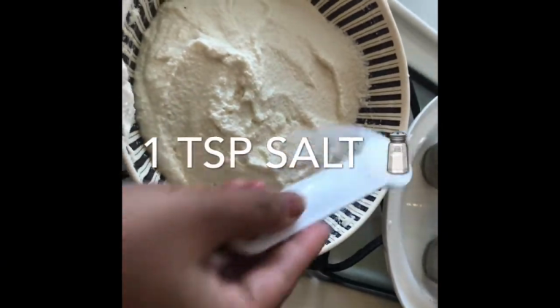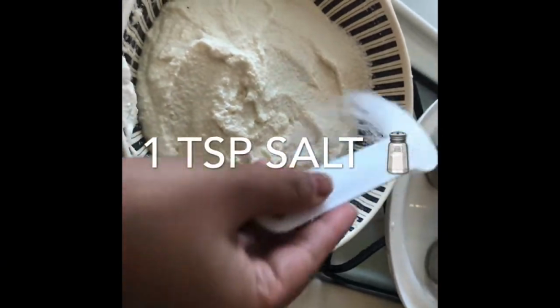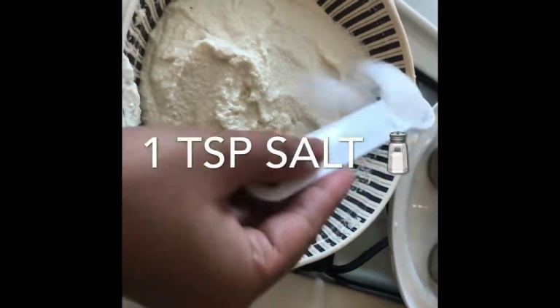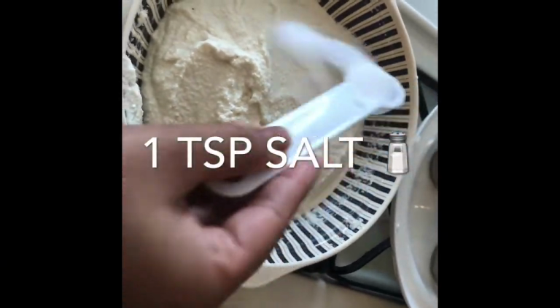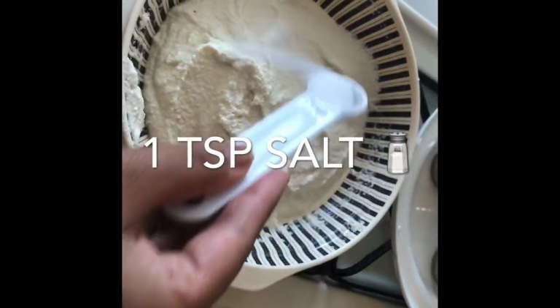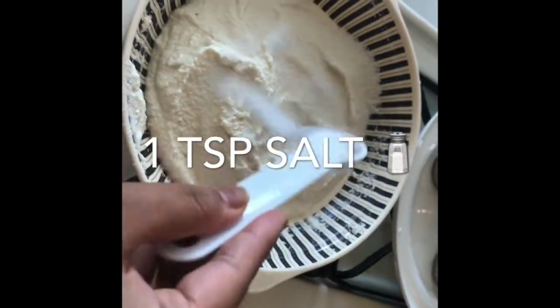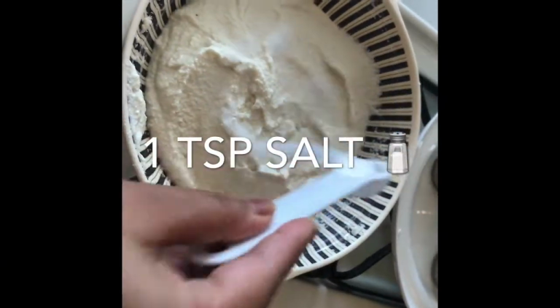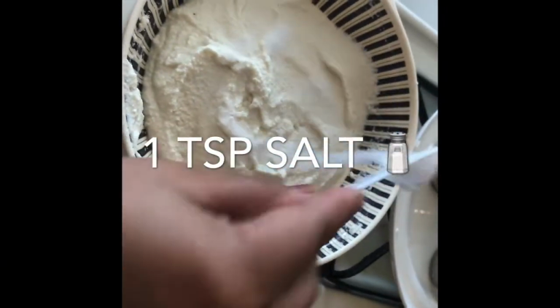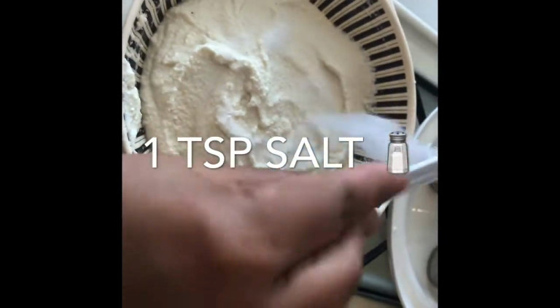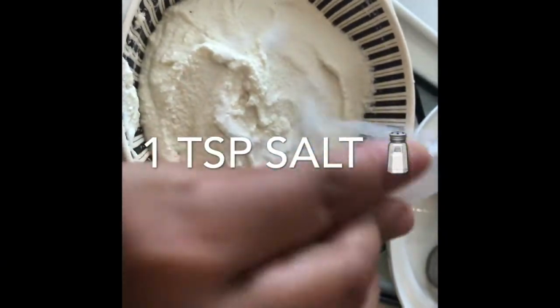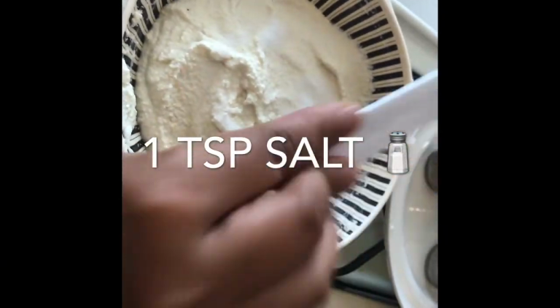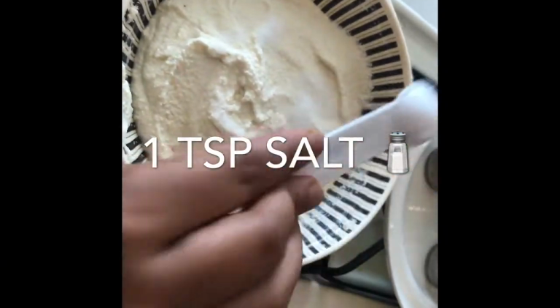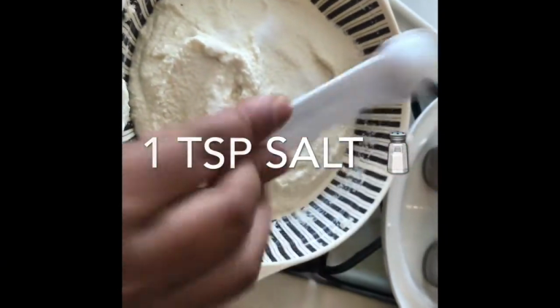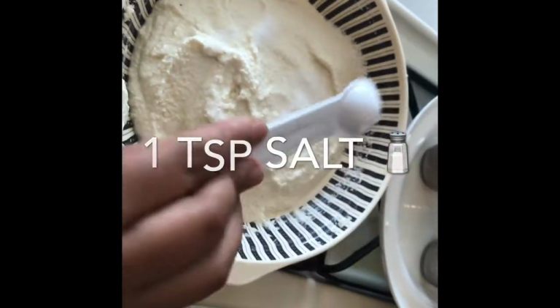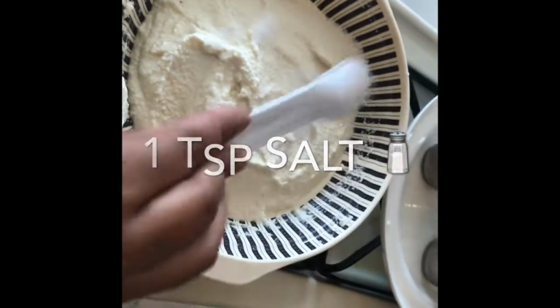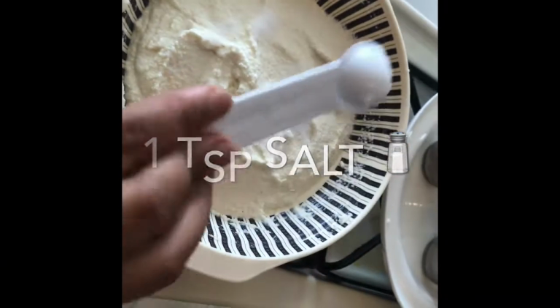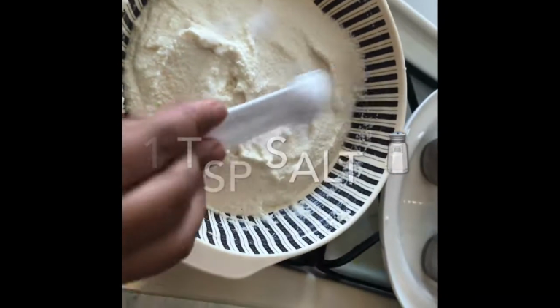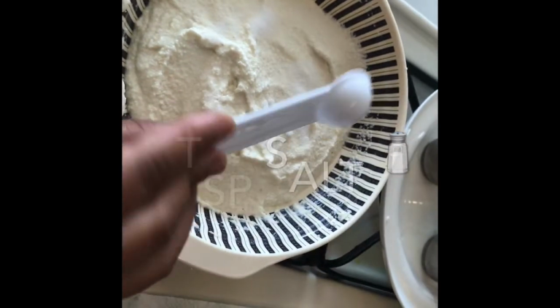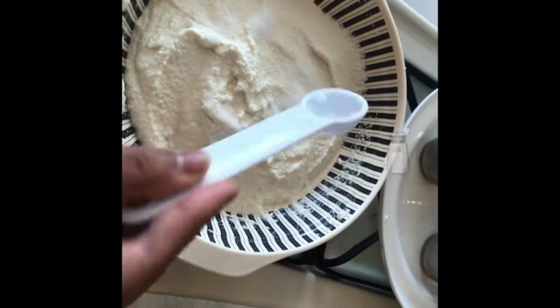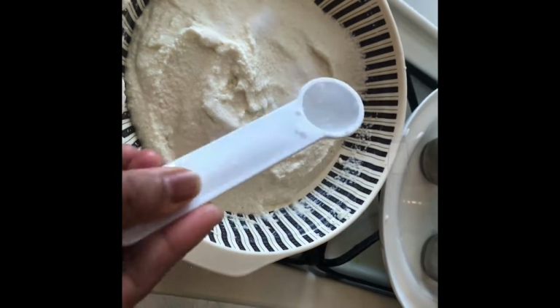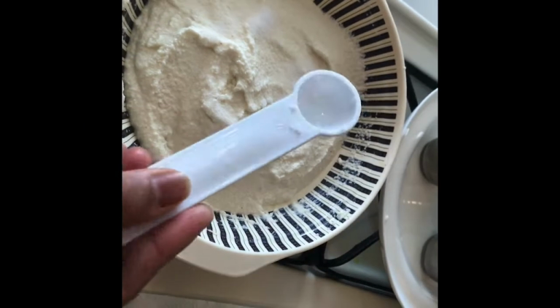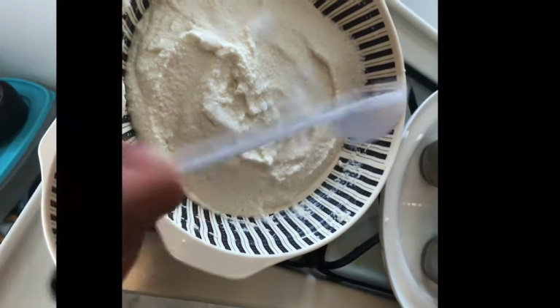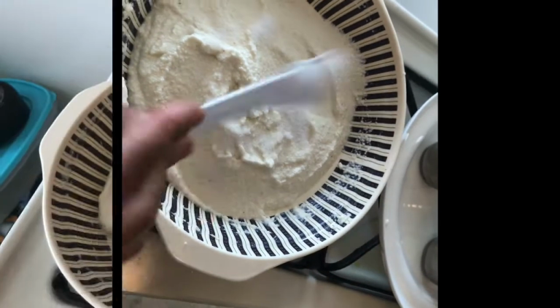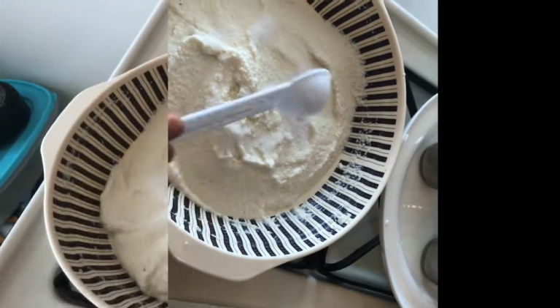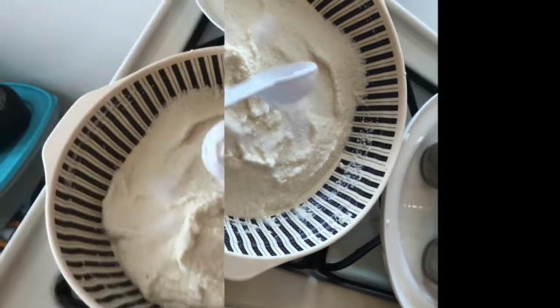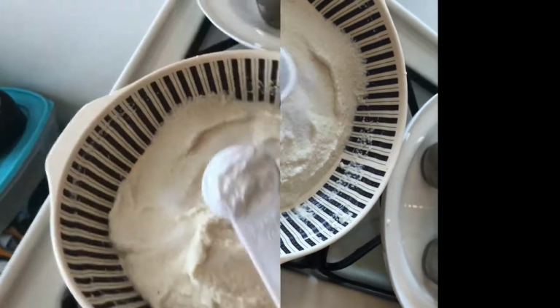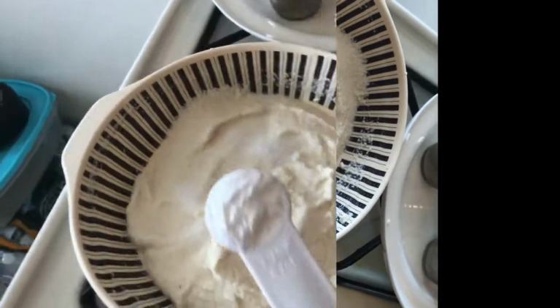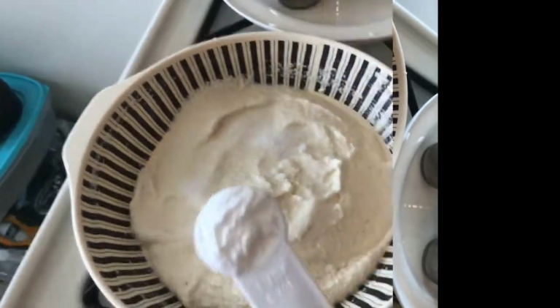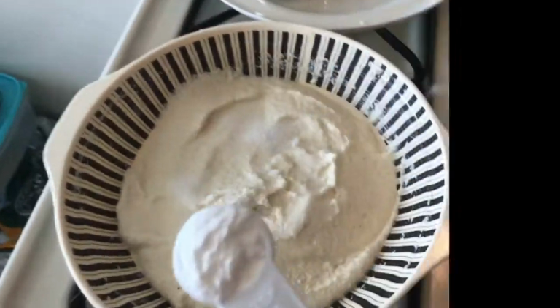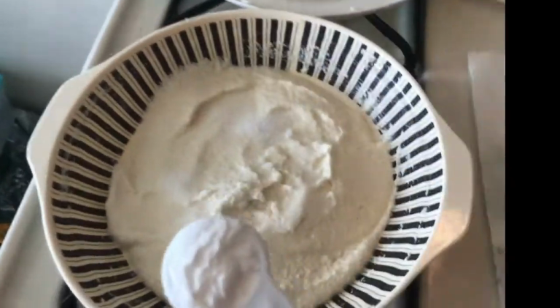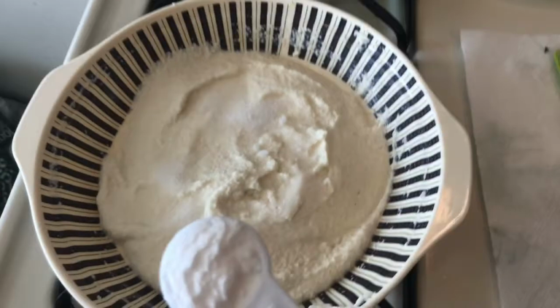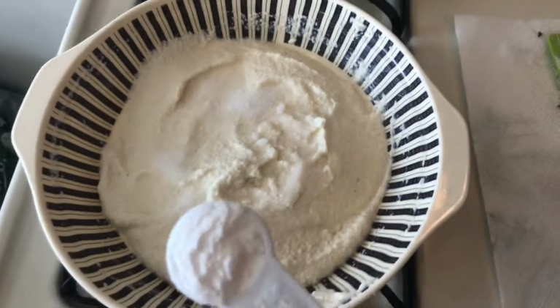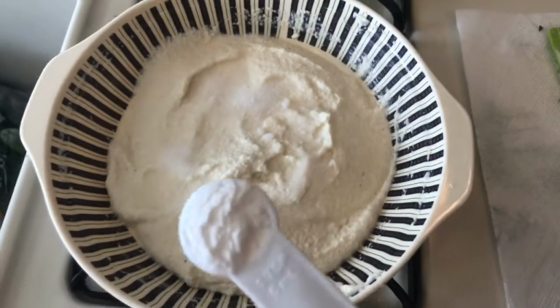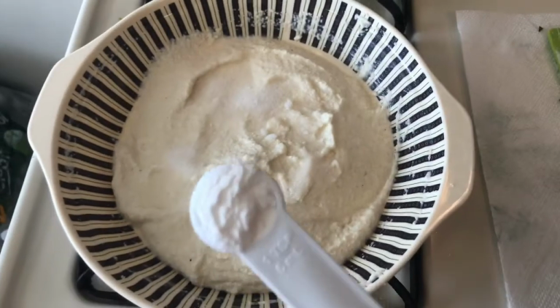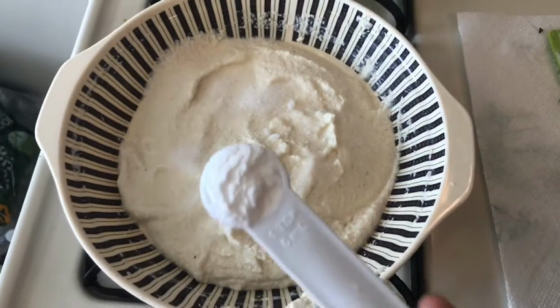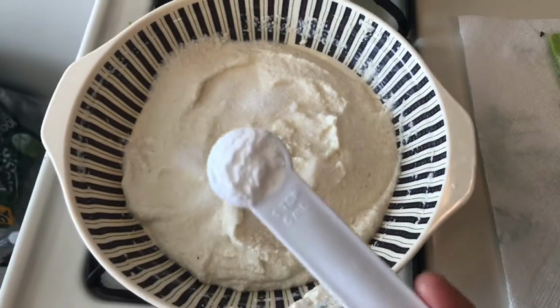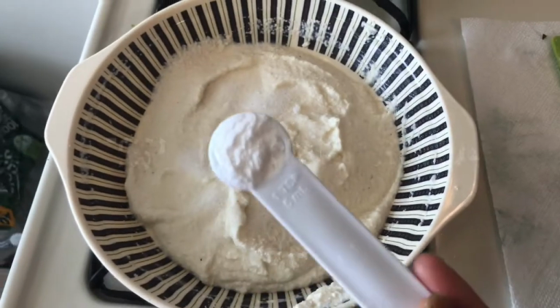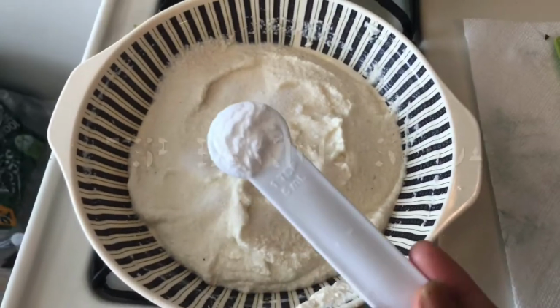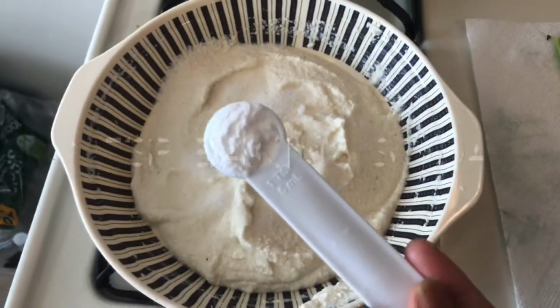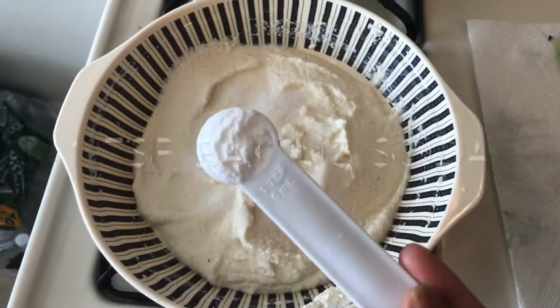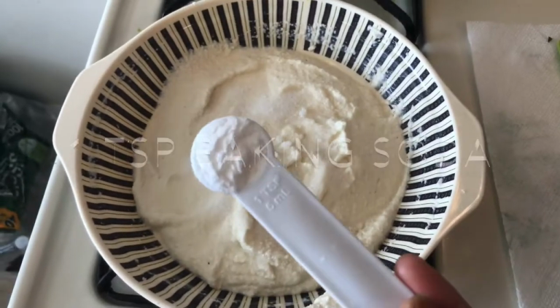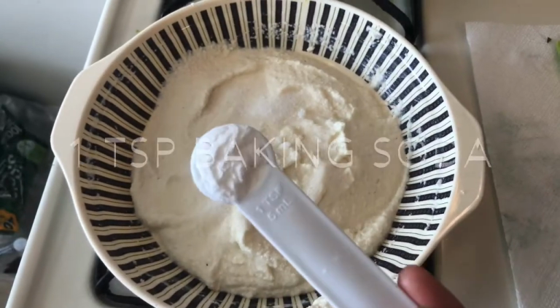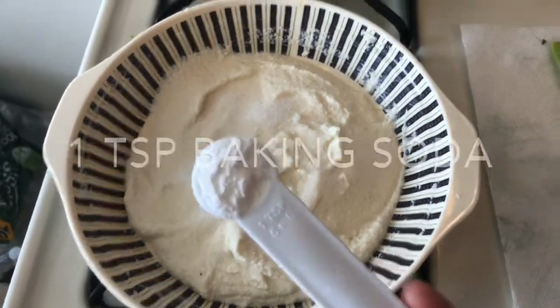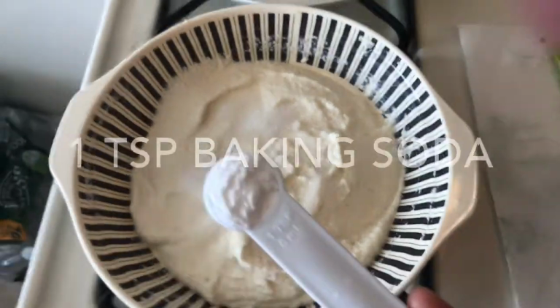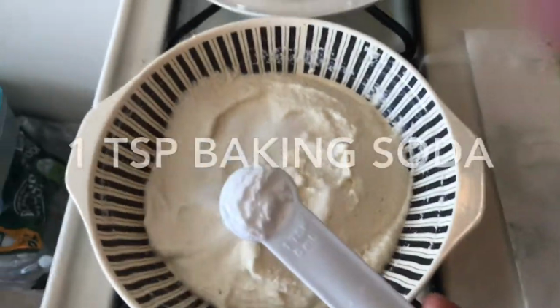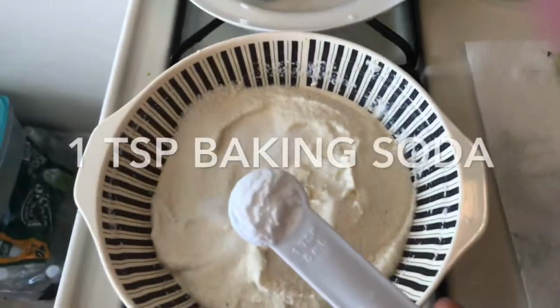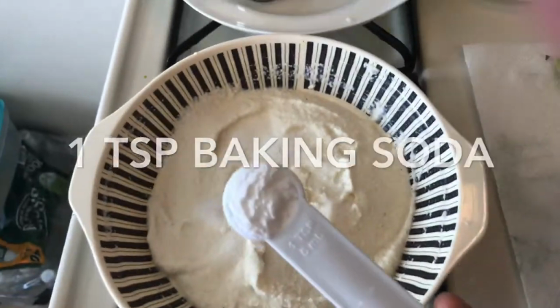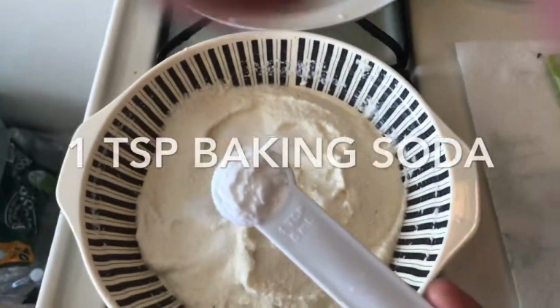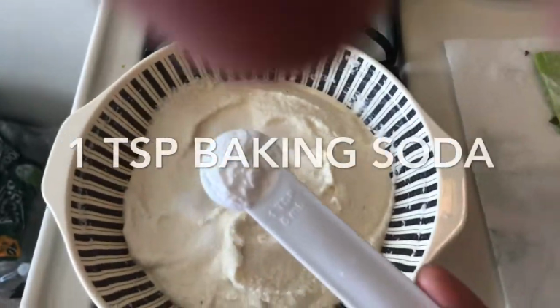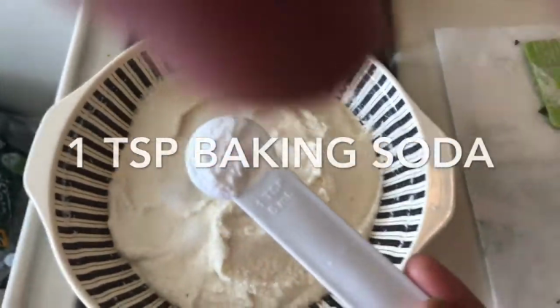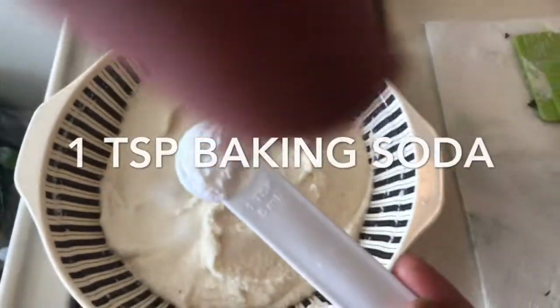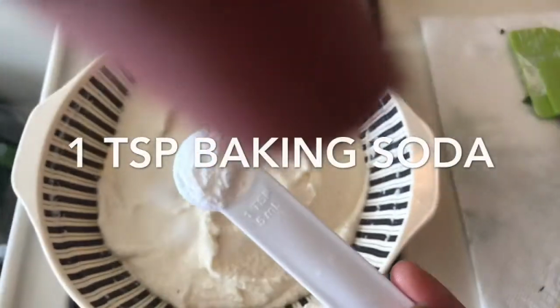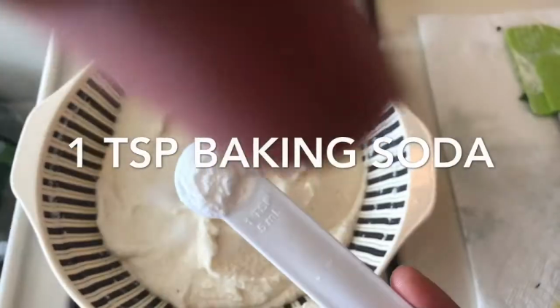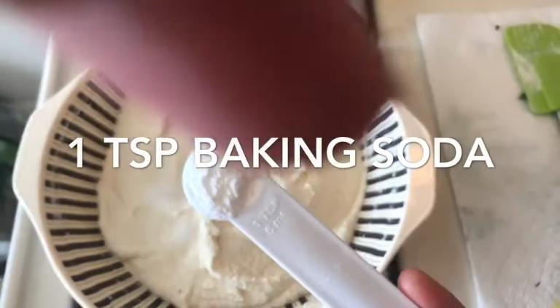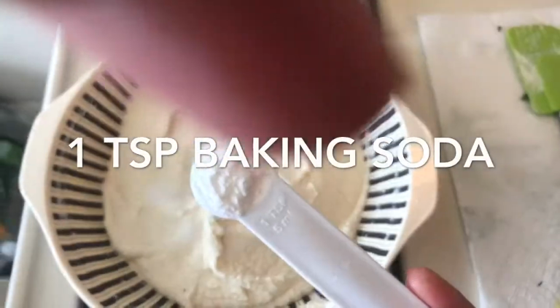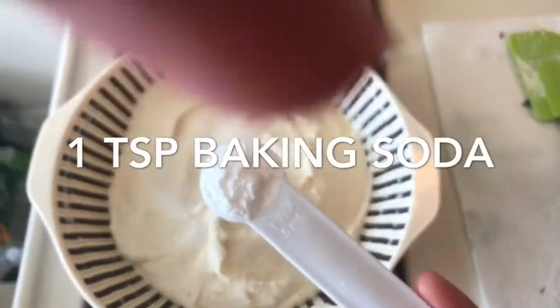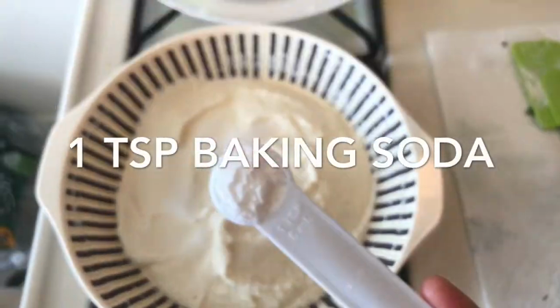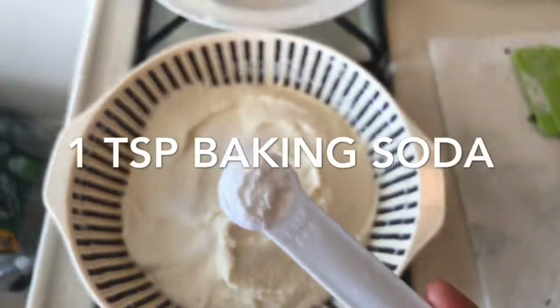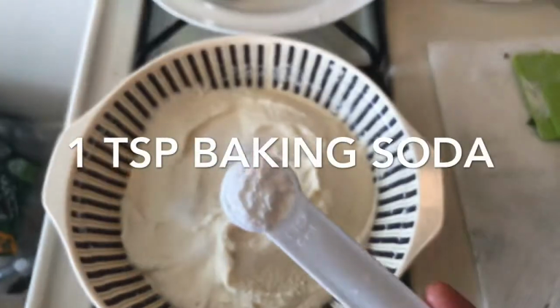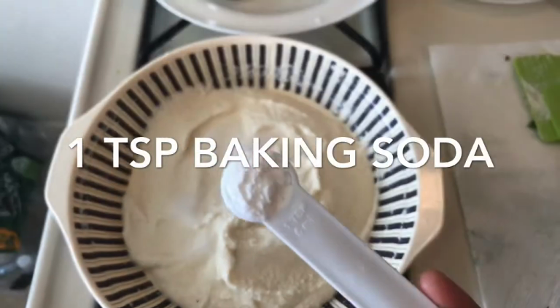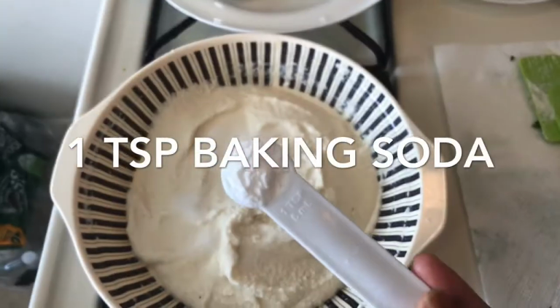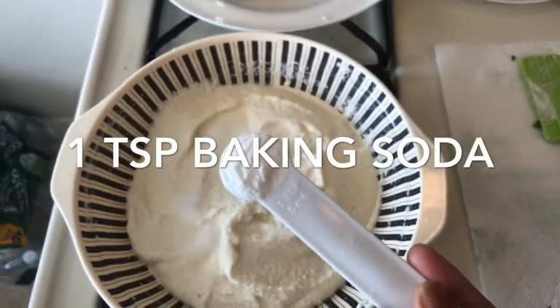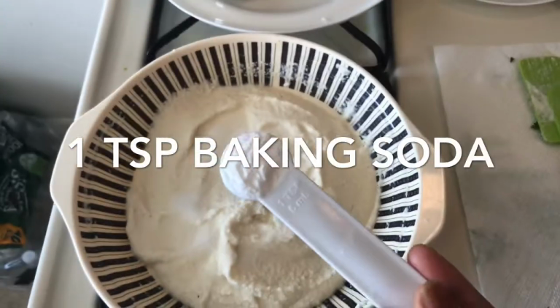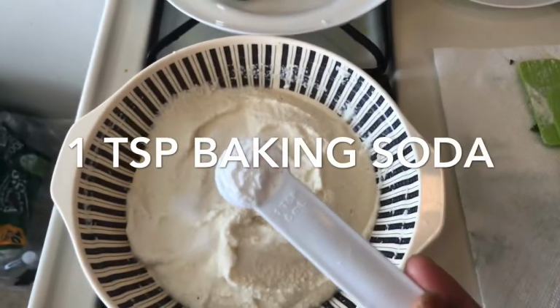In the butter, I will add half a teaspoon of salt and half a teaspoon of baking soda. I will mix that well for 1 minute.